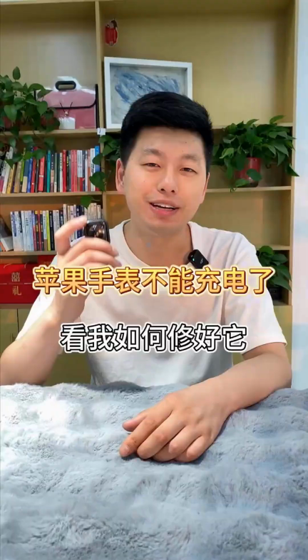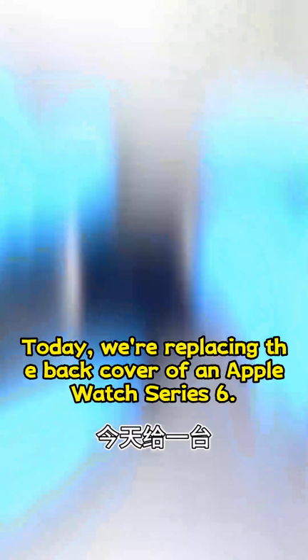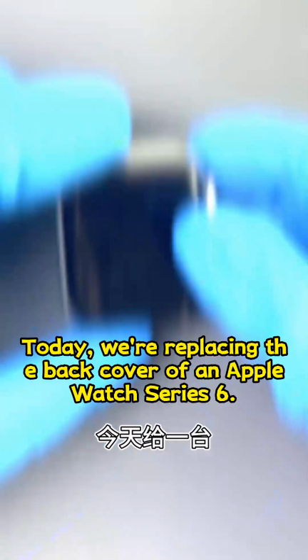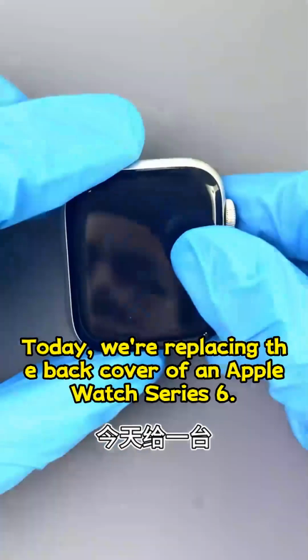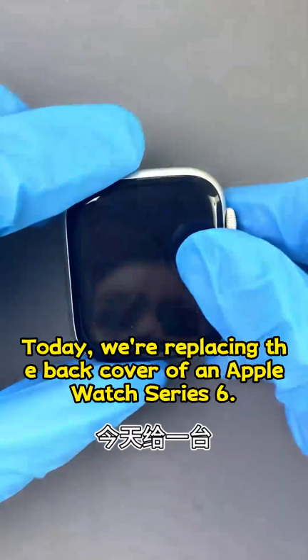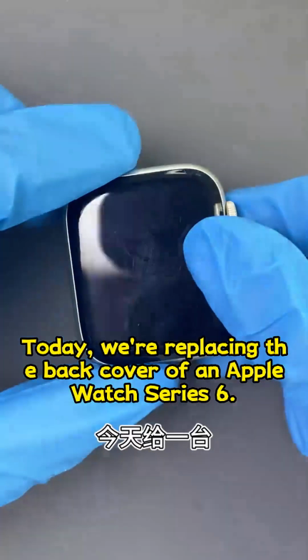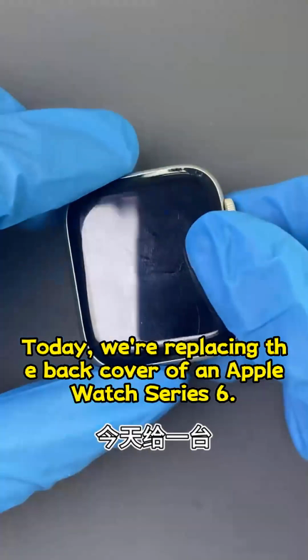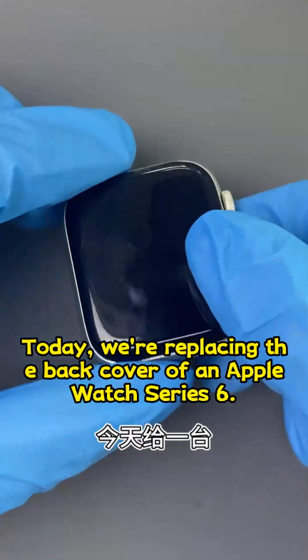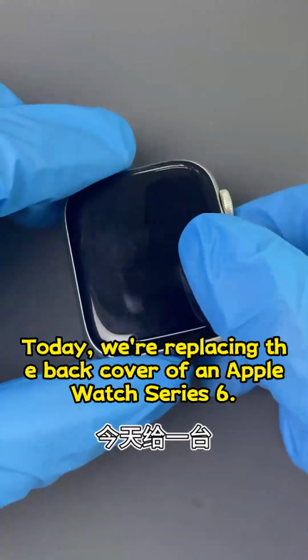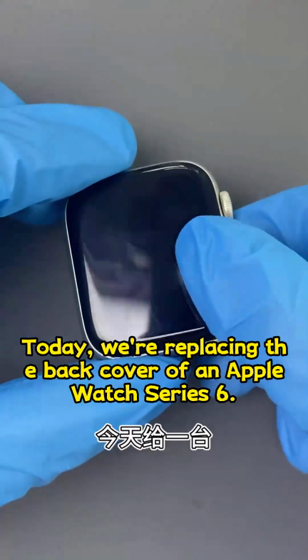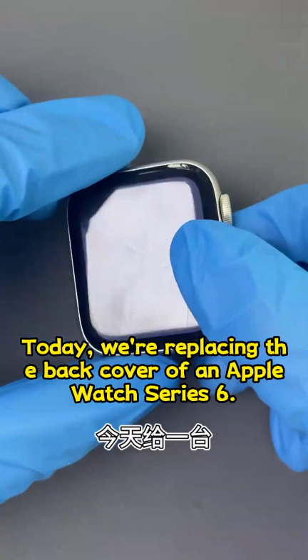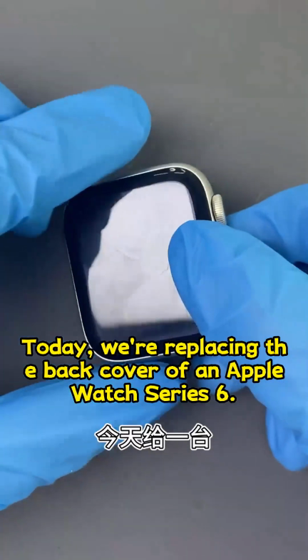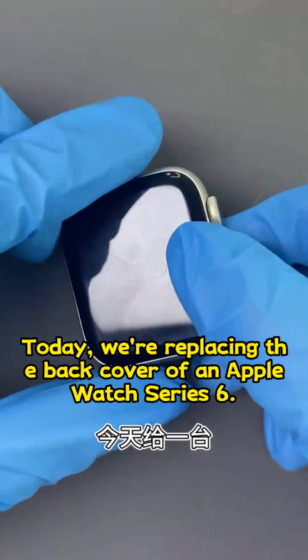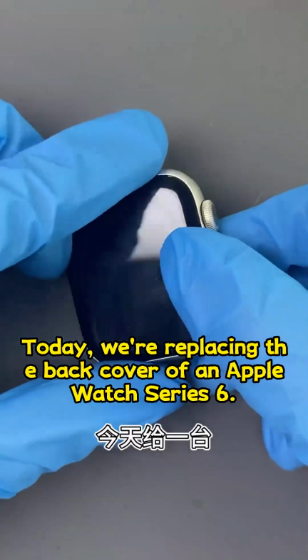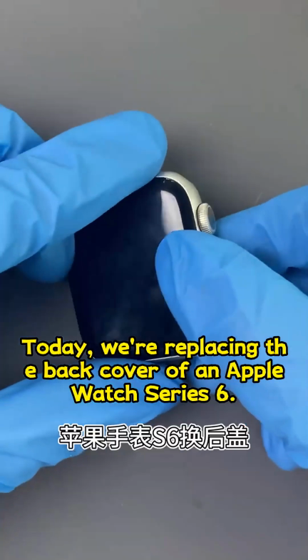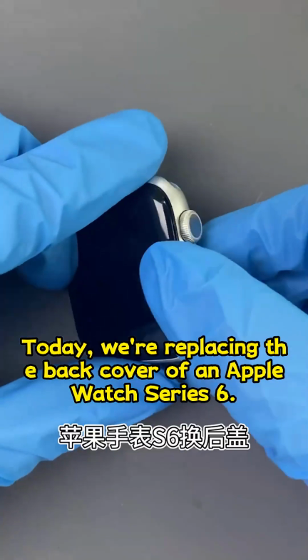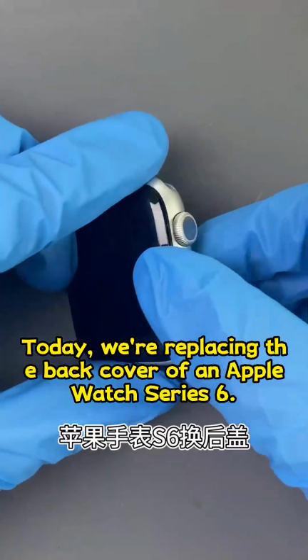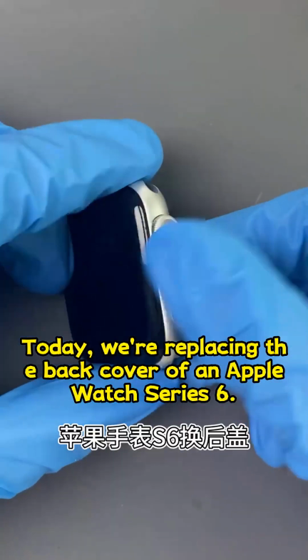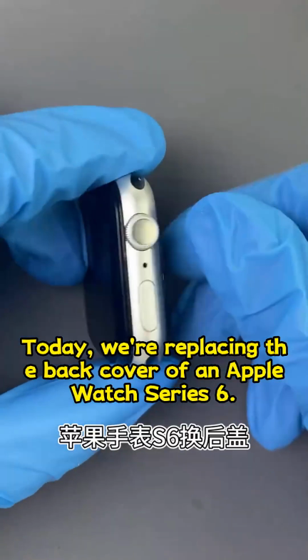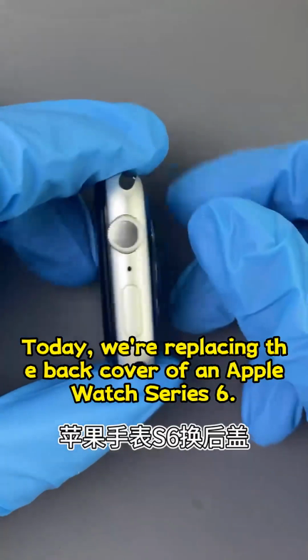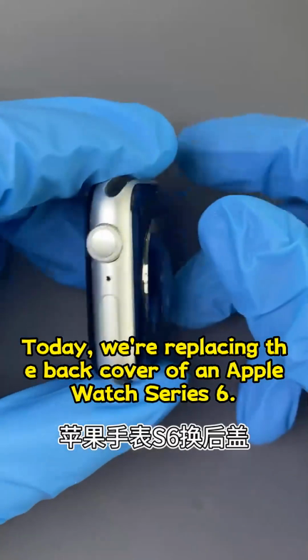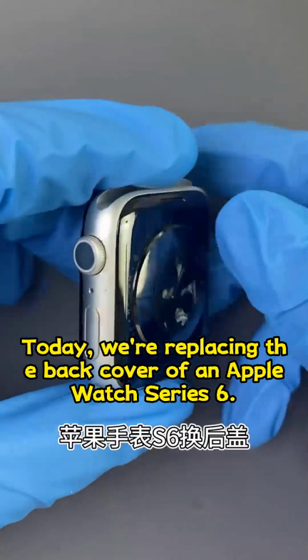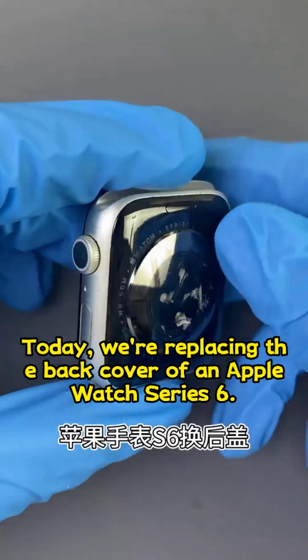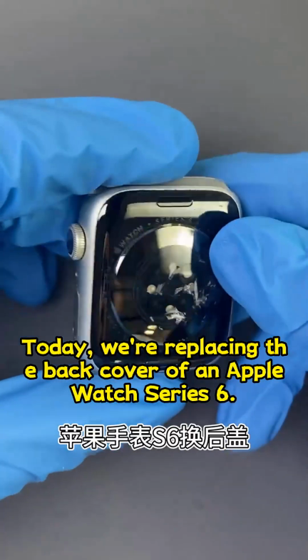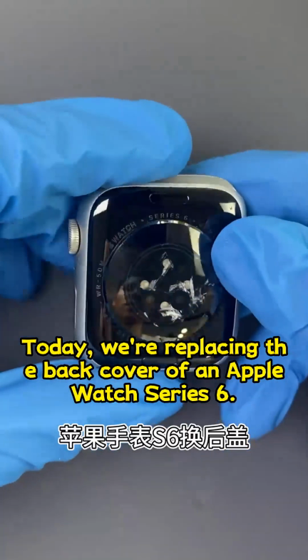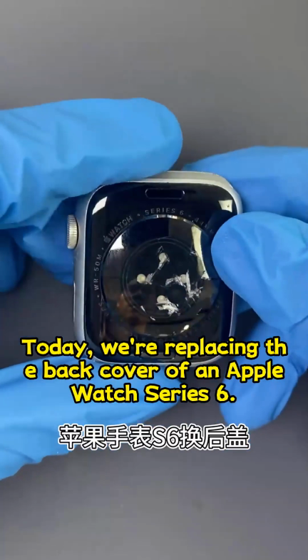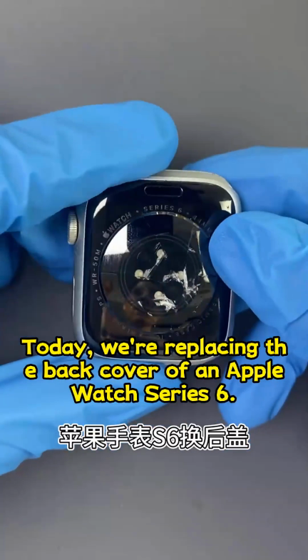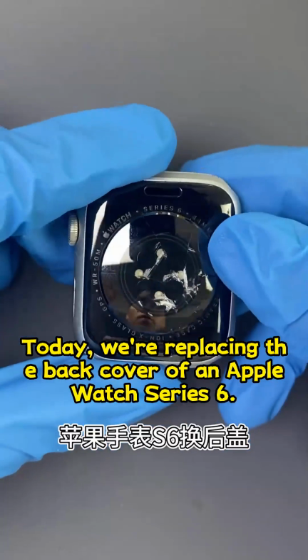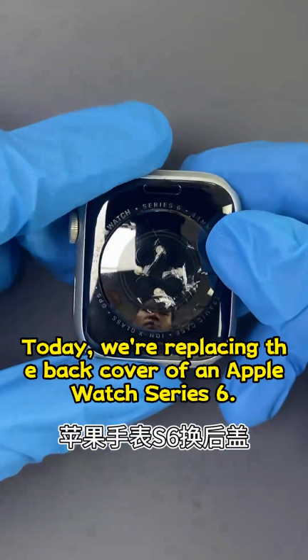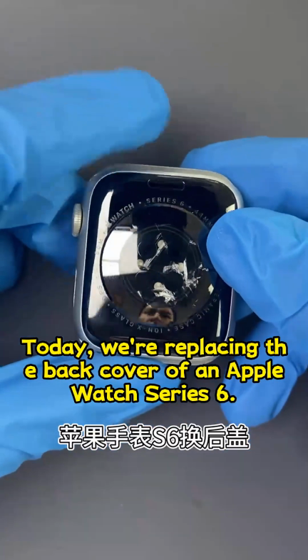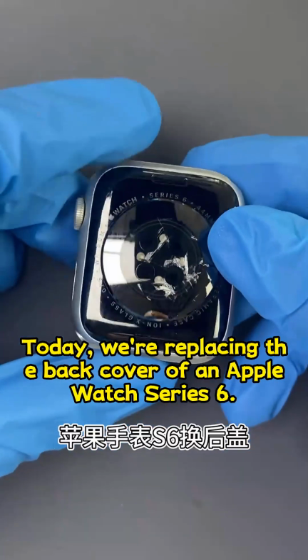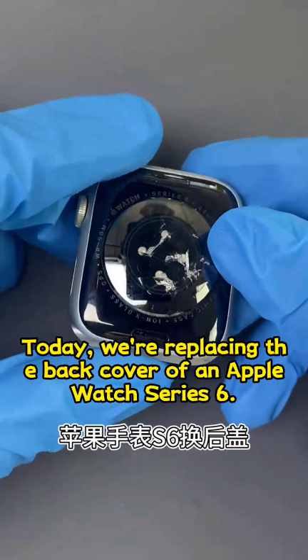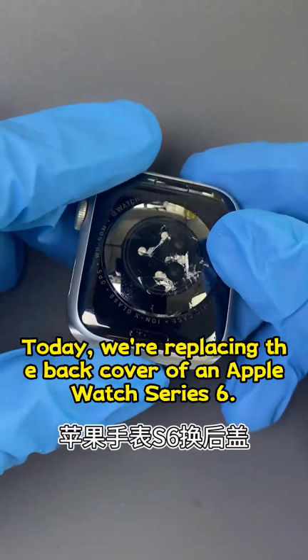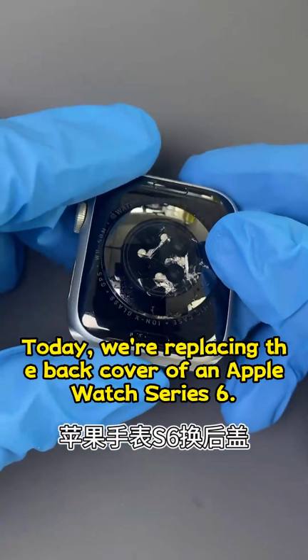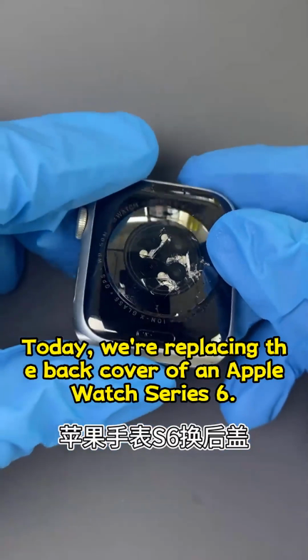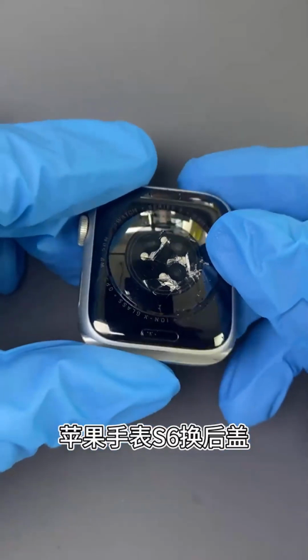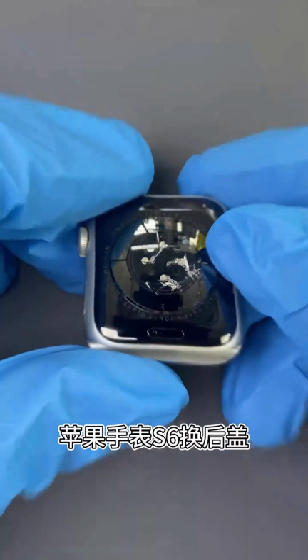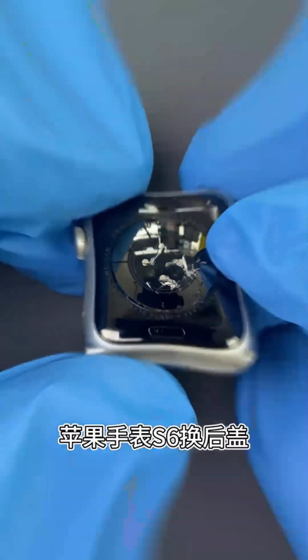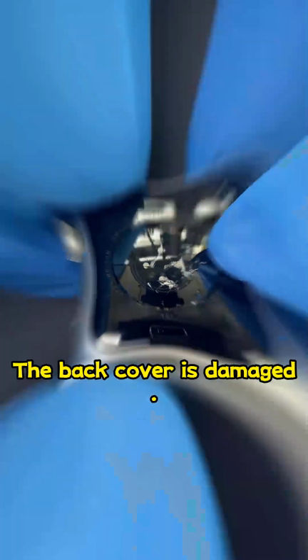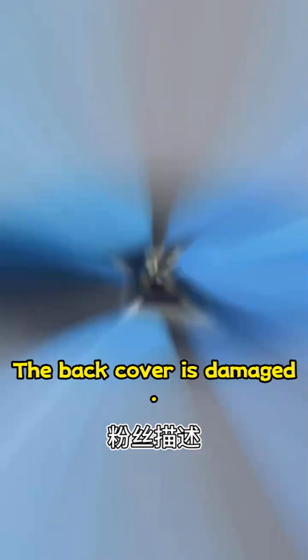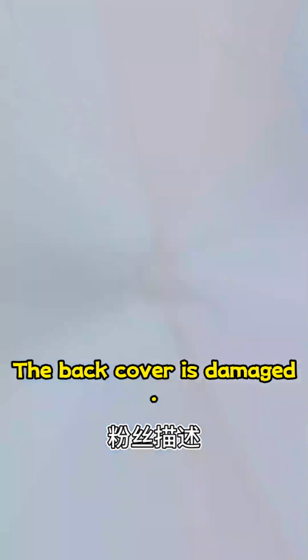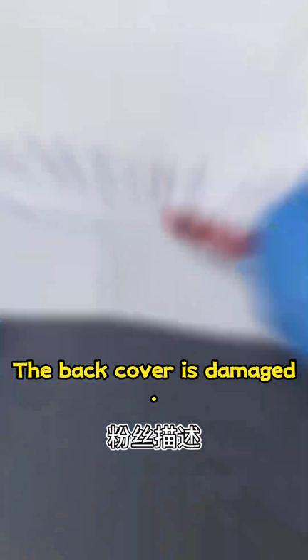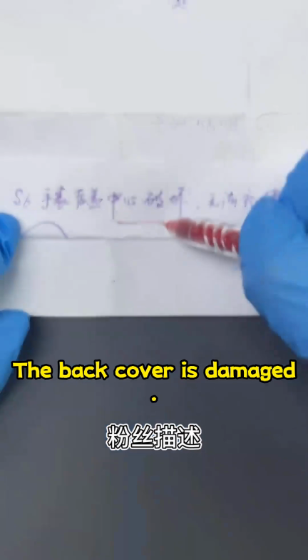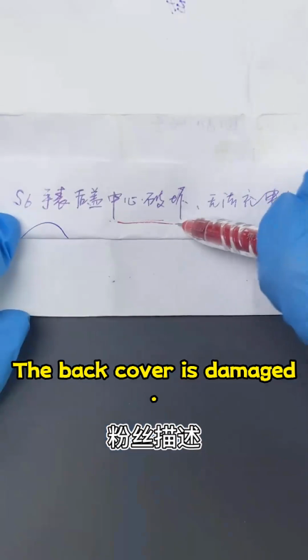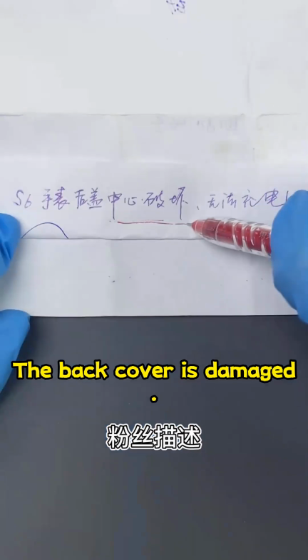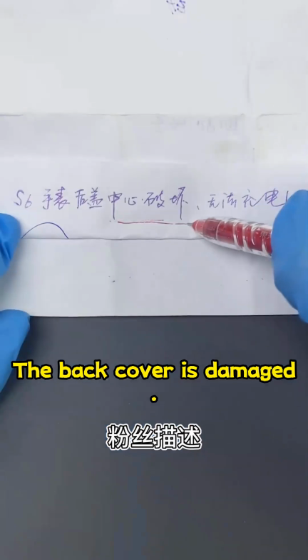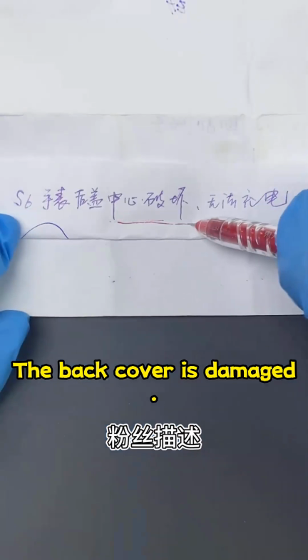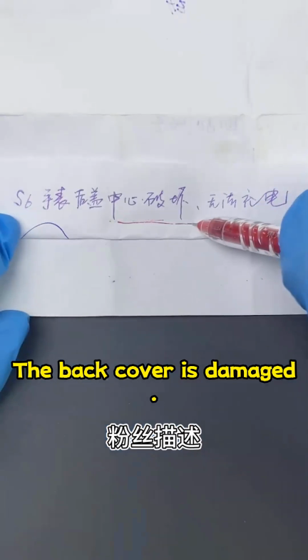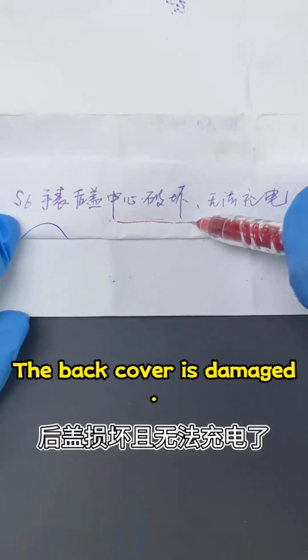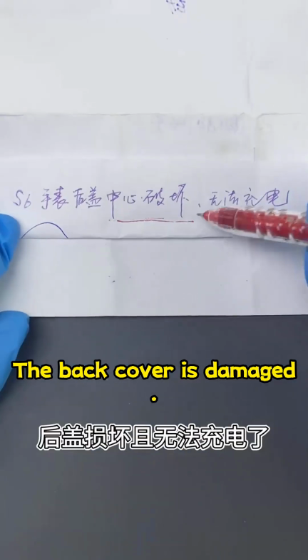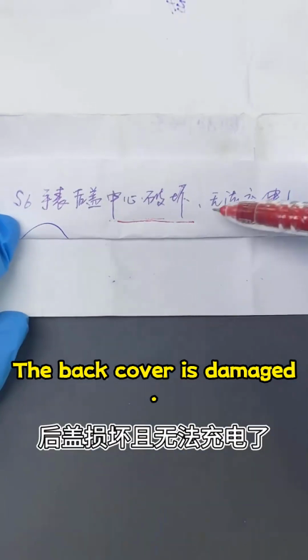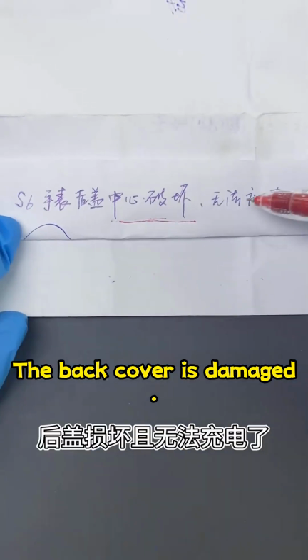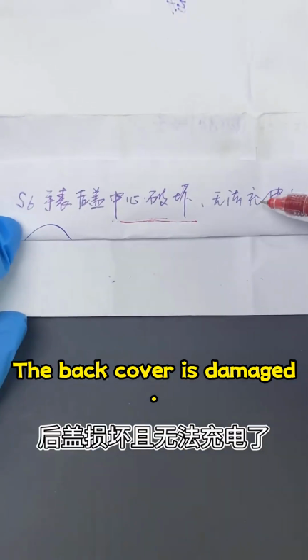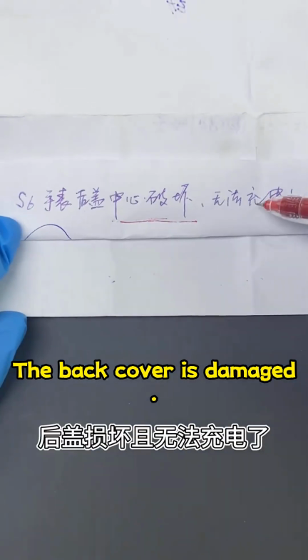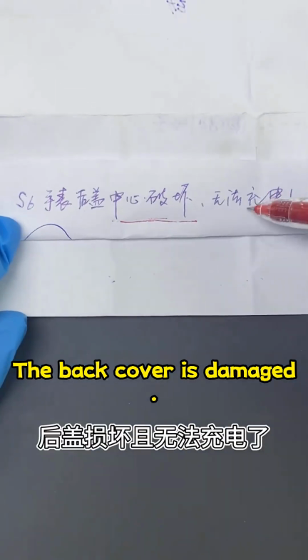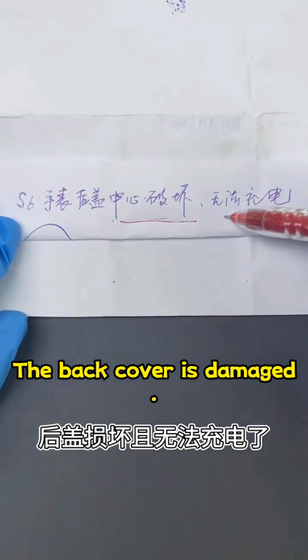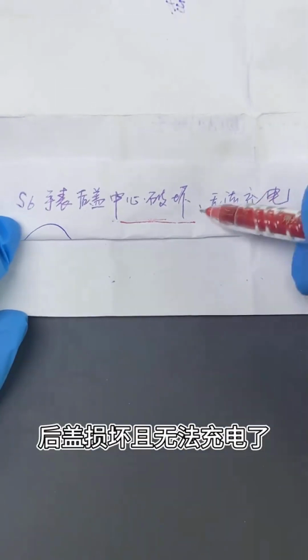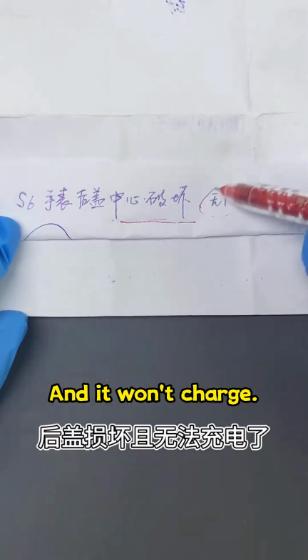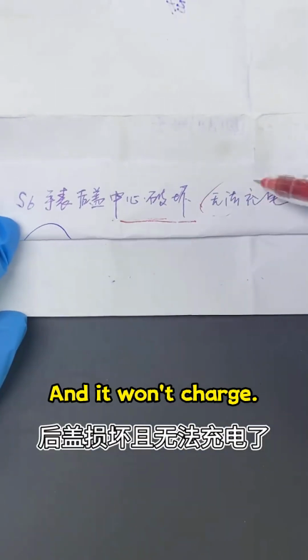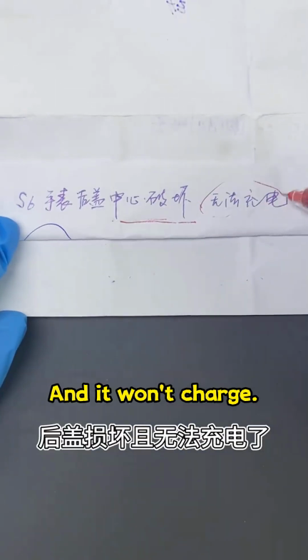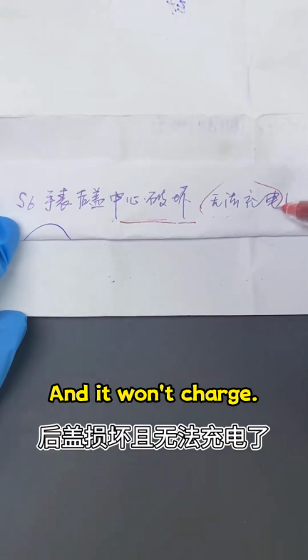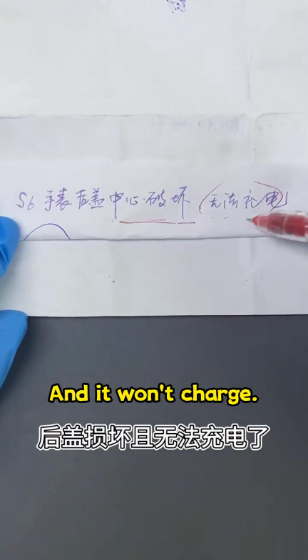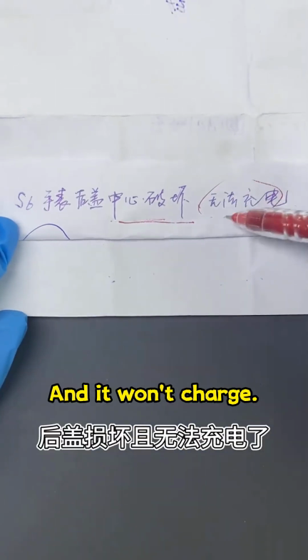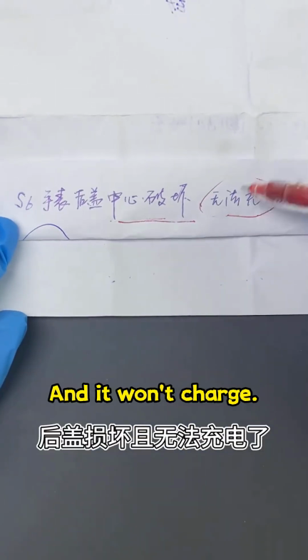Today we're replacing the back cover of an Apple Watch Series 6. The back cover is damaged and it won't charge.